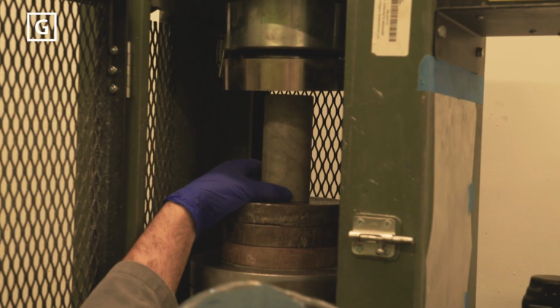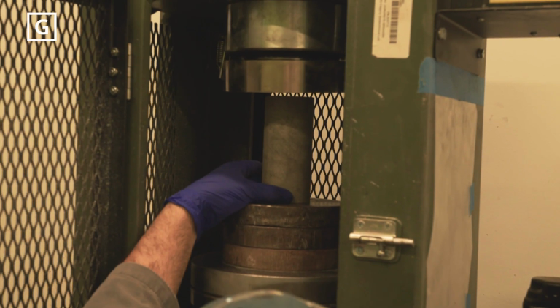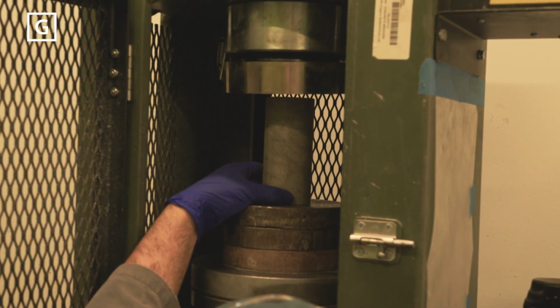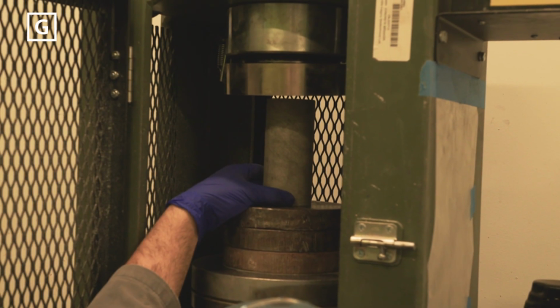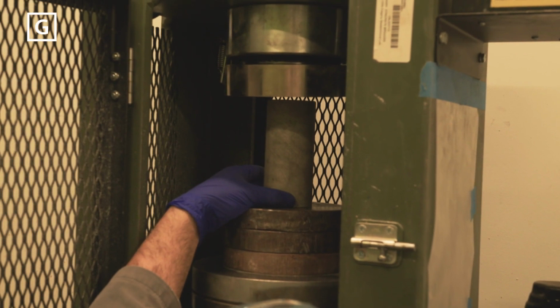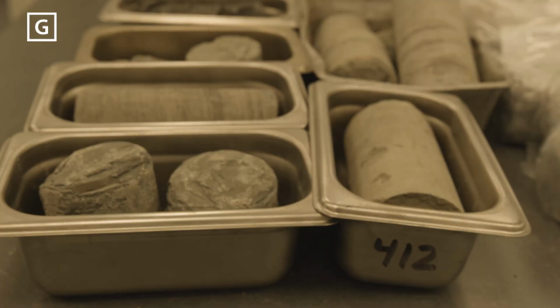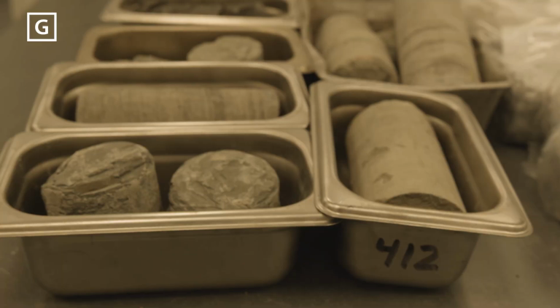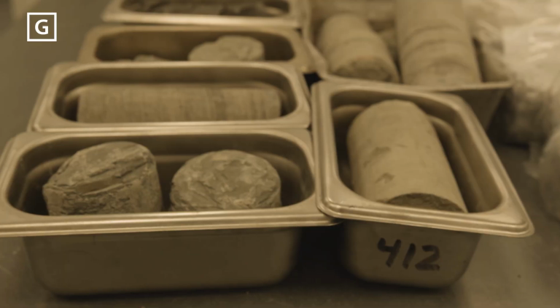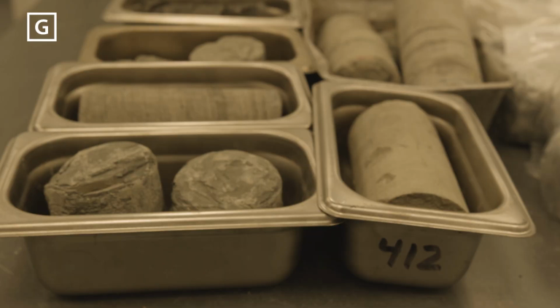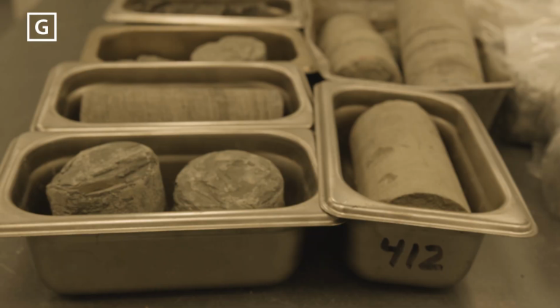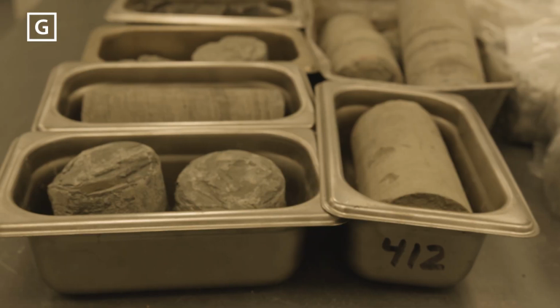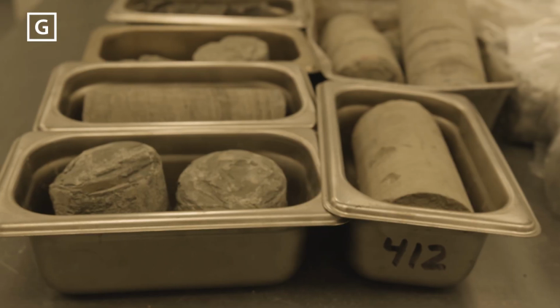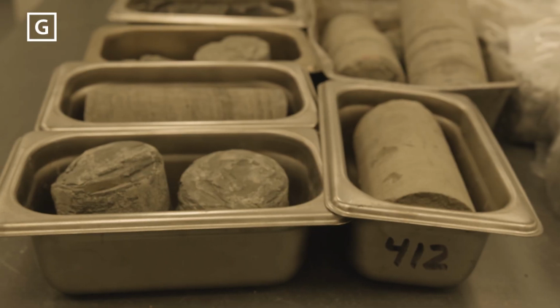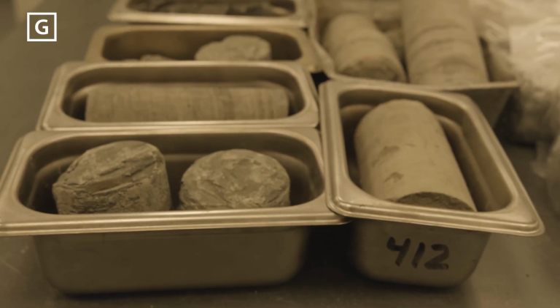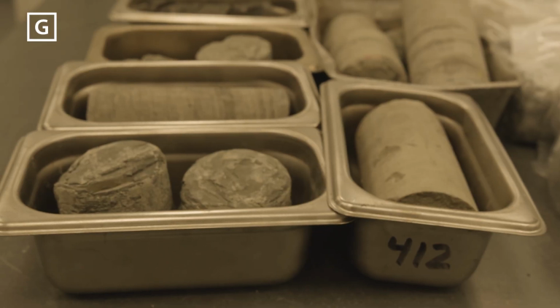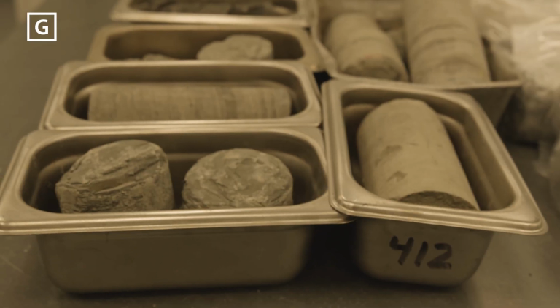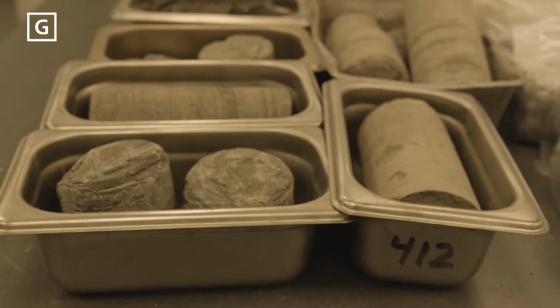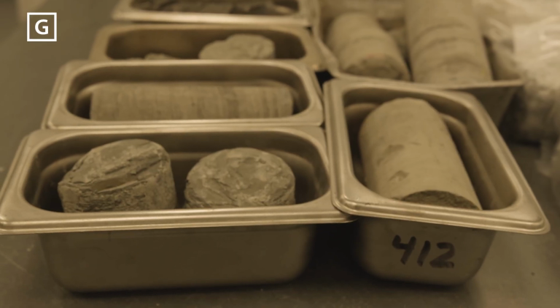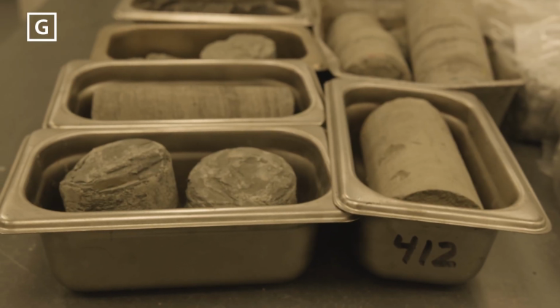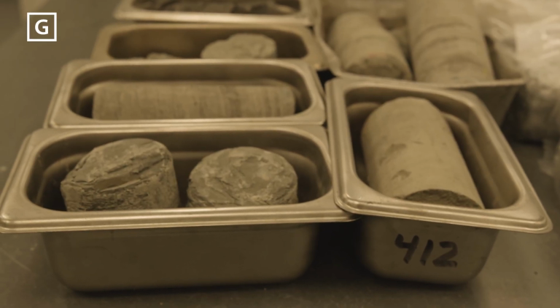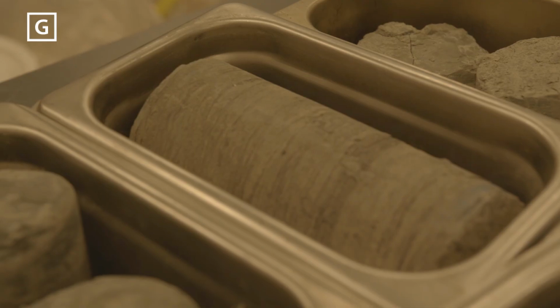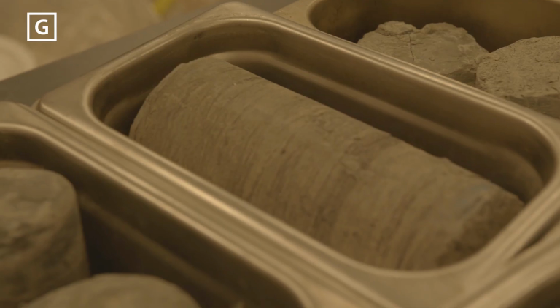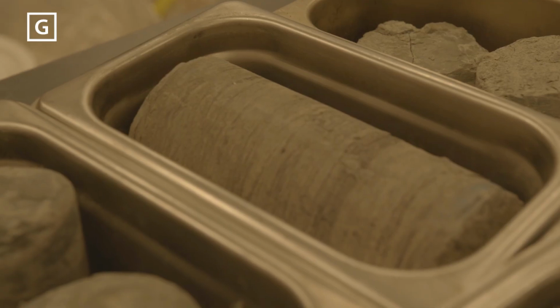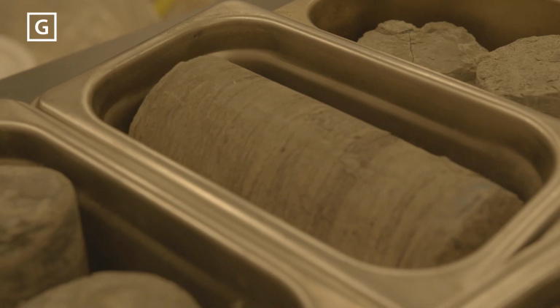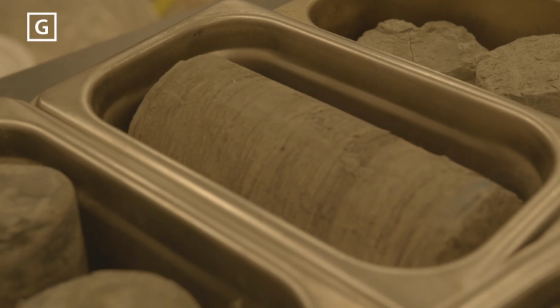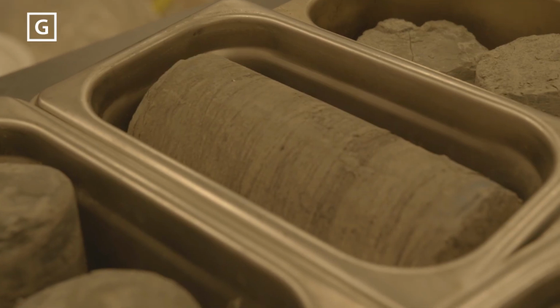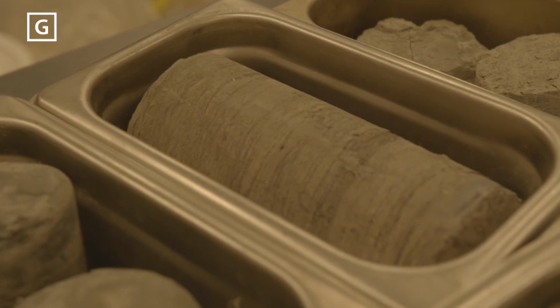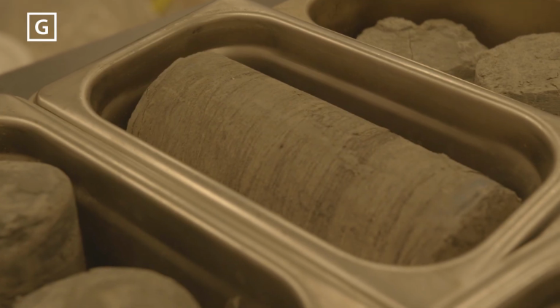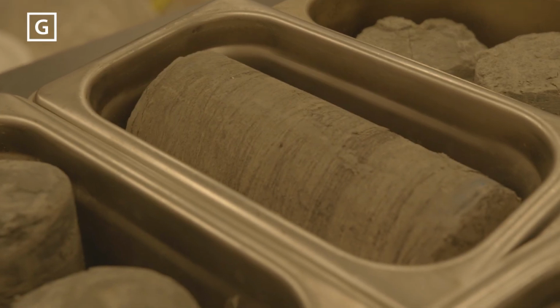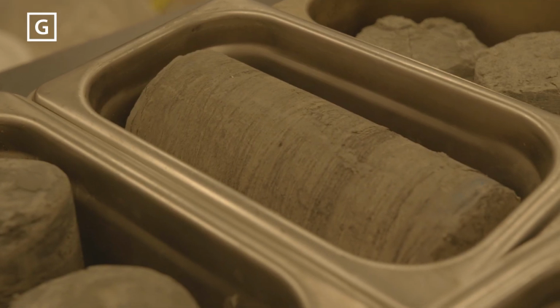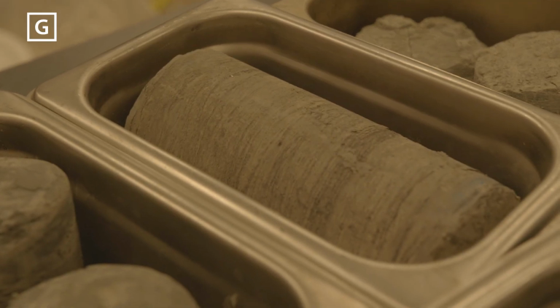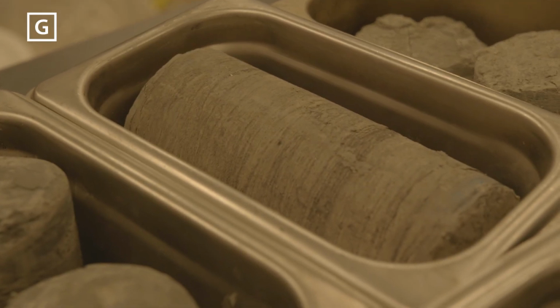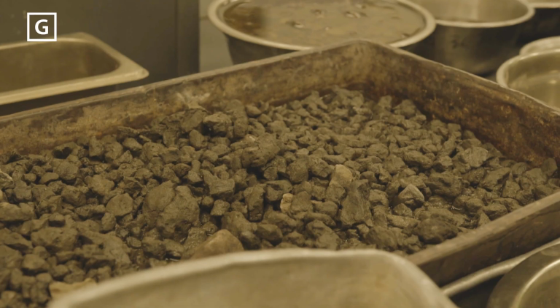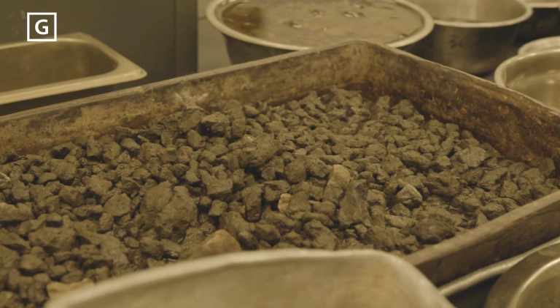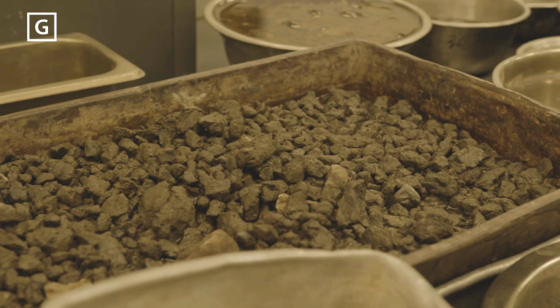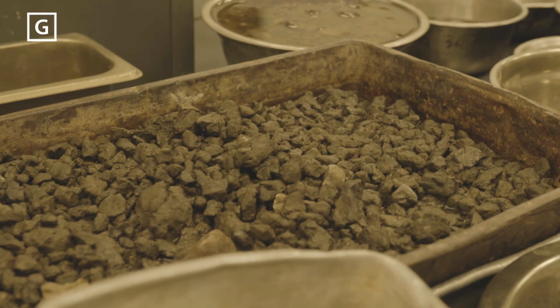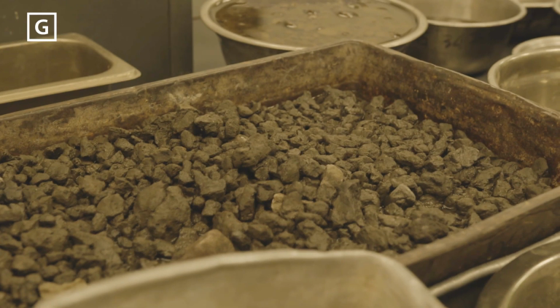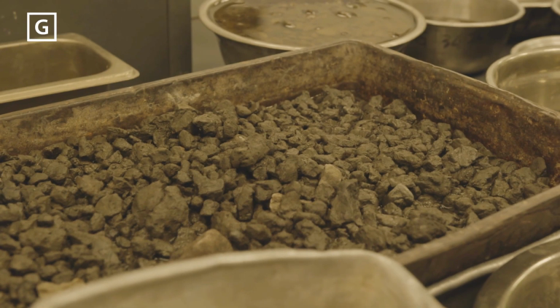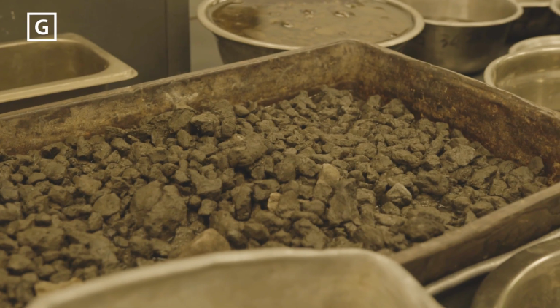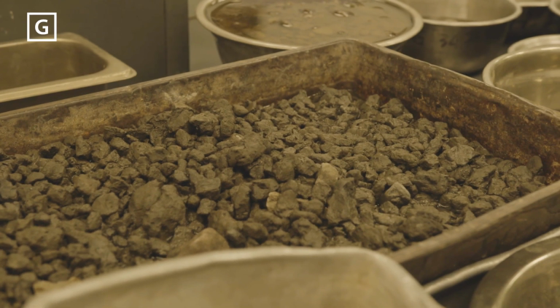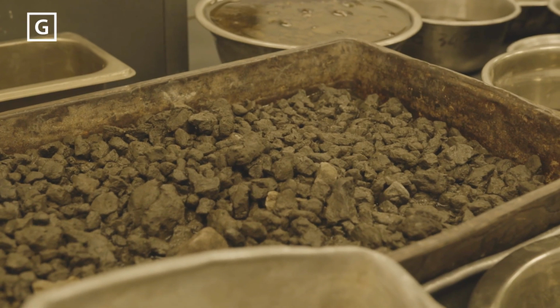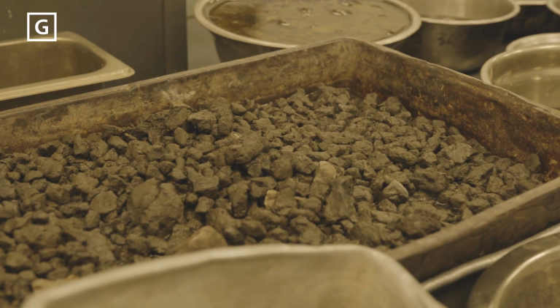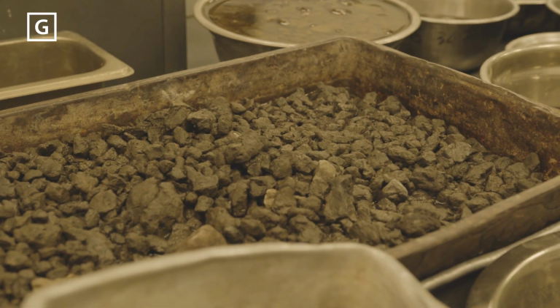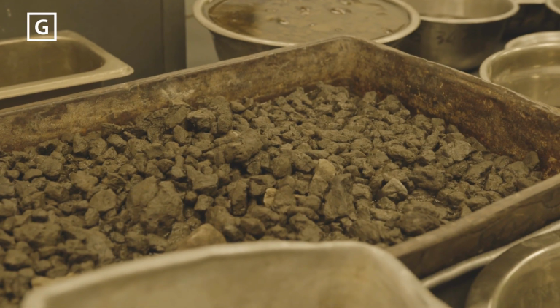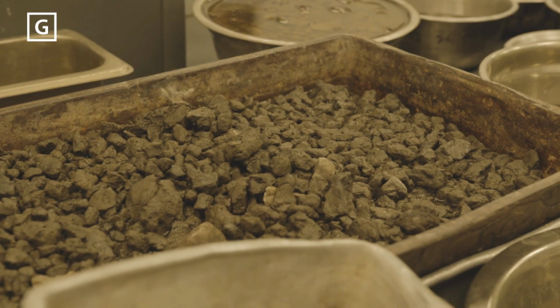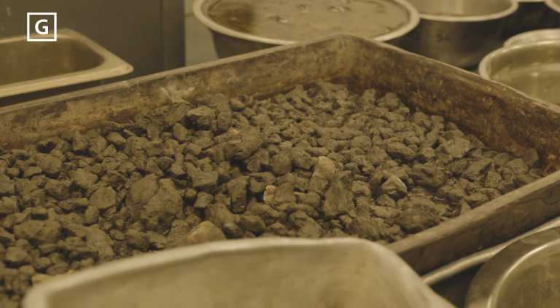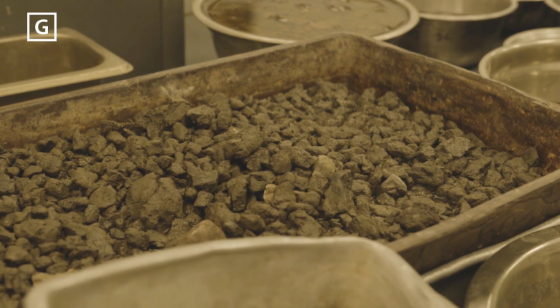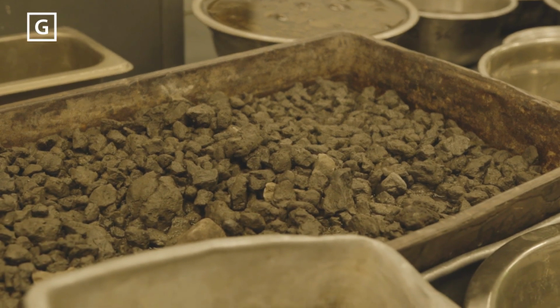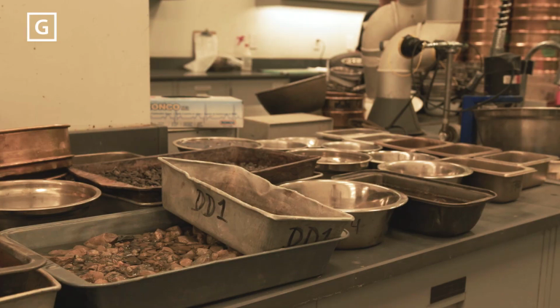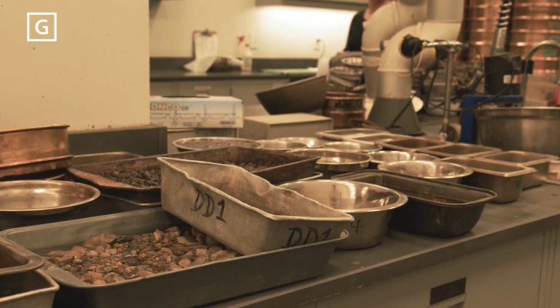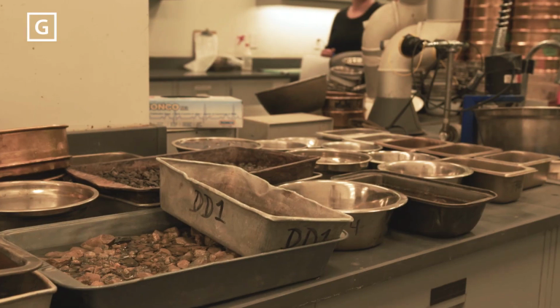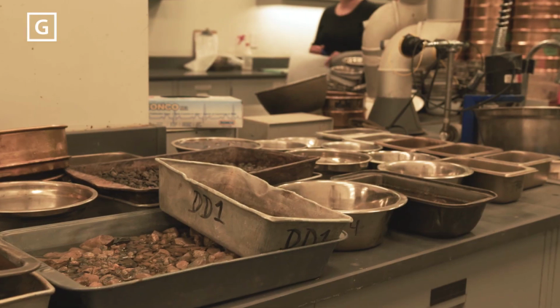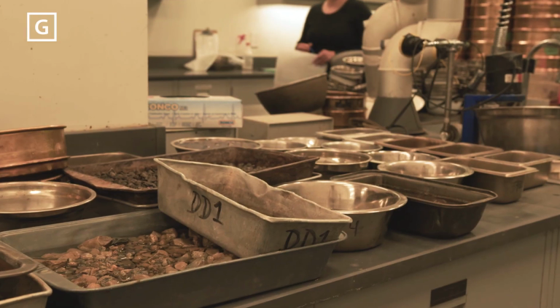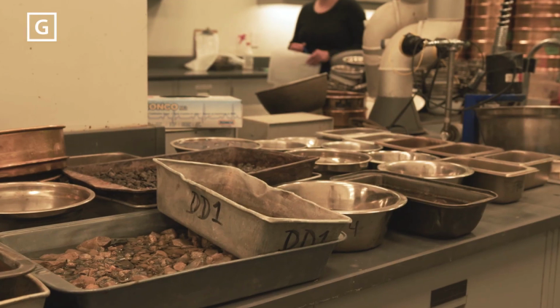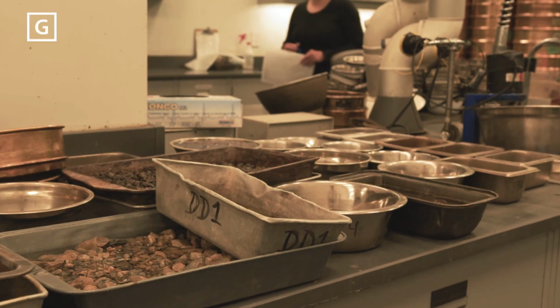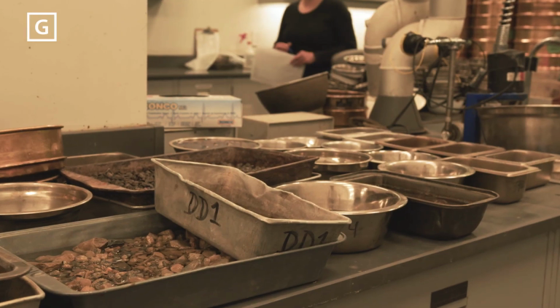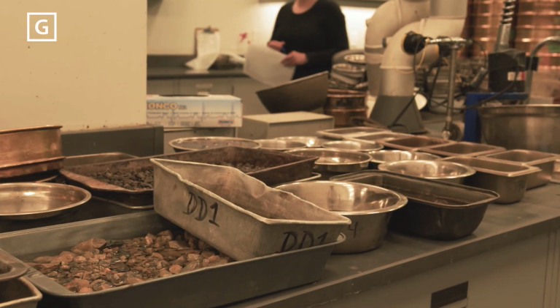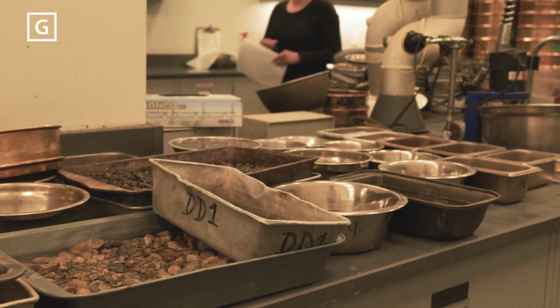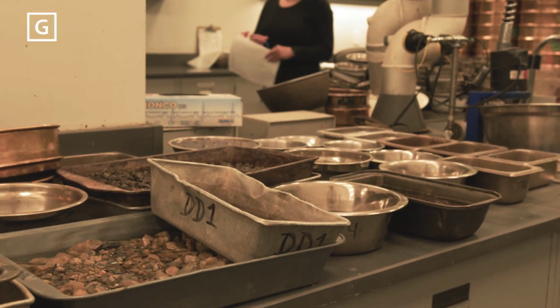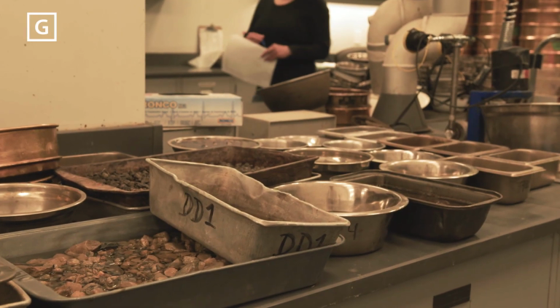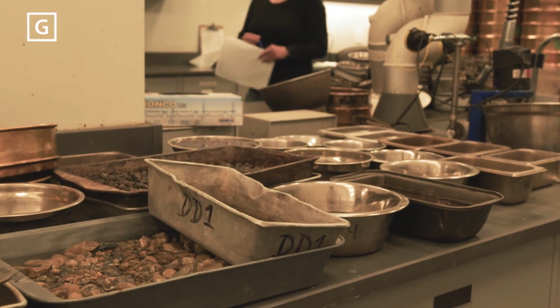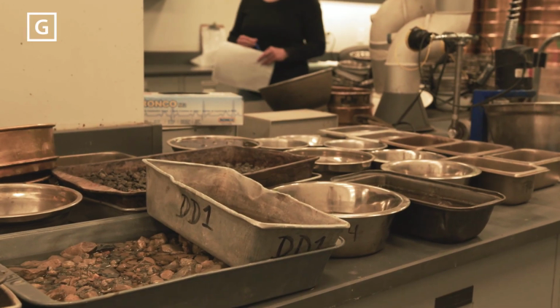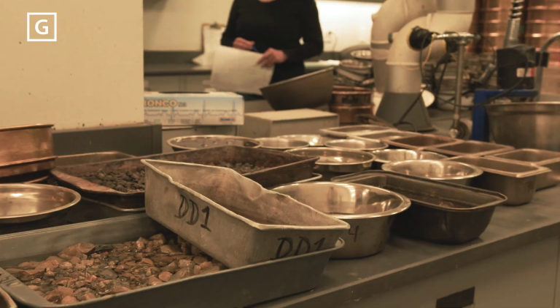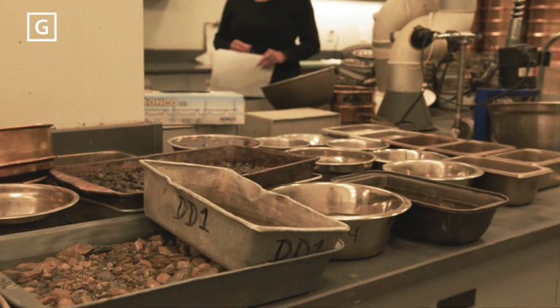Gravel, clay, sand and the bedrock all behave differently, and lab tests help understand how much loading the ground can safely support.